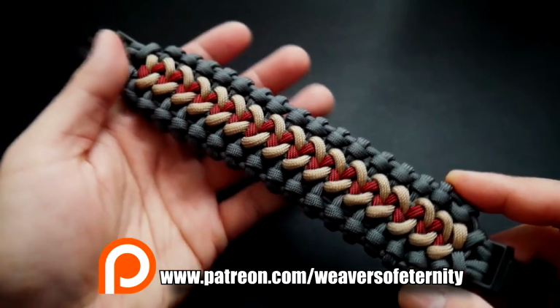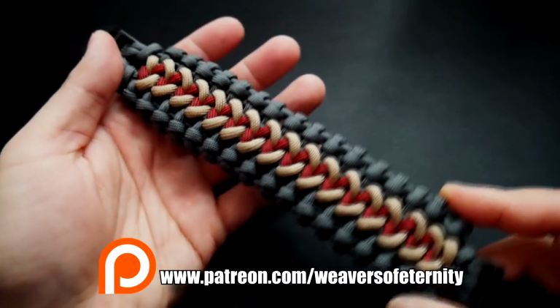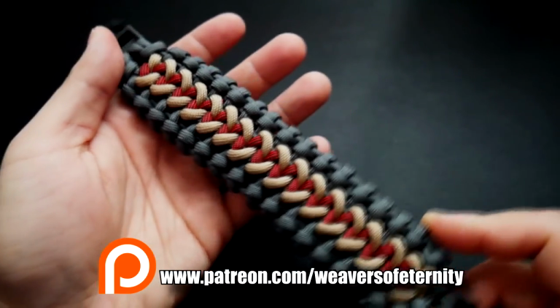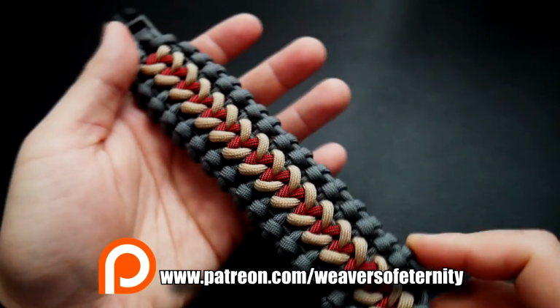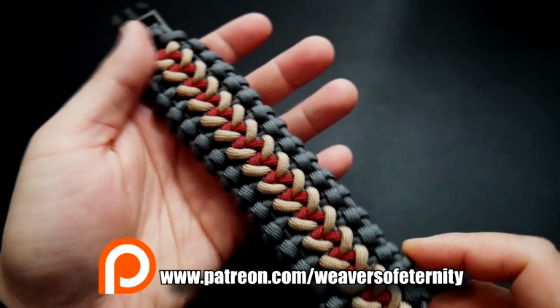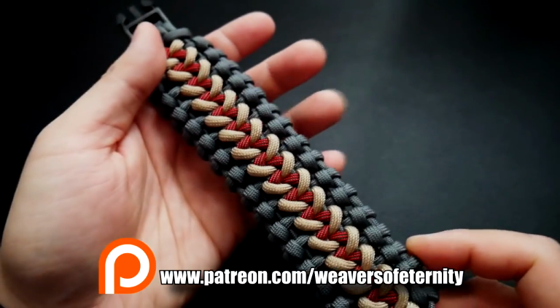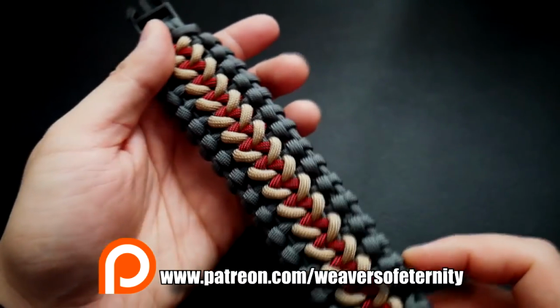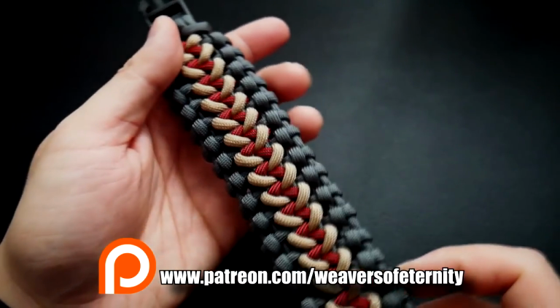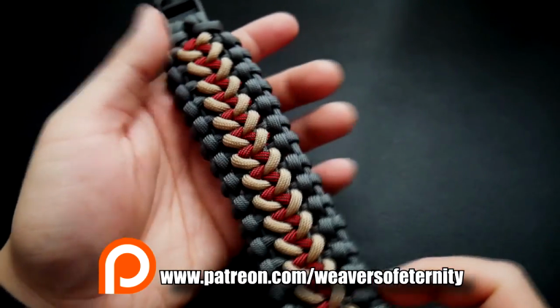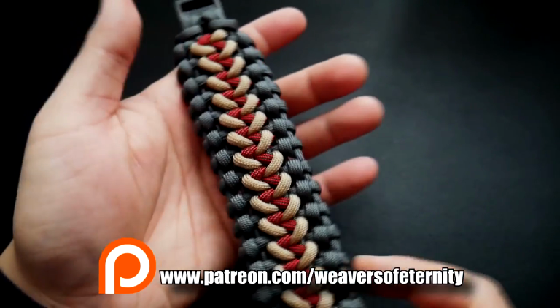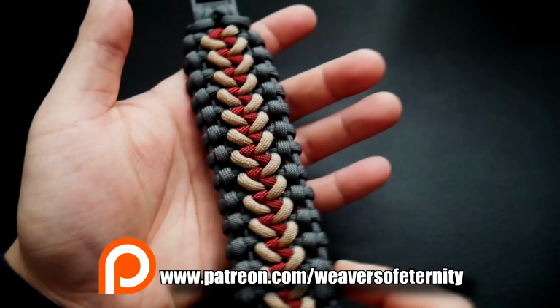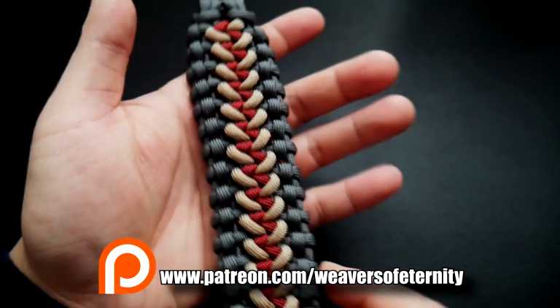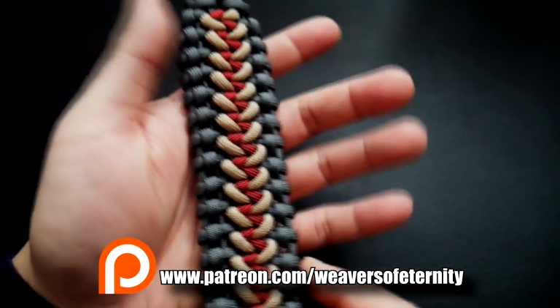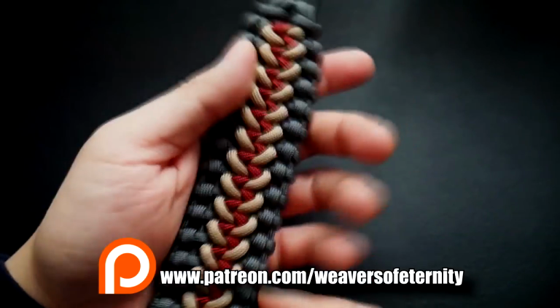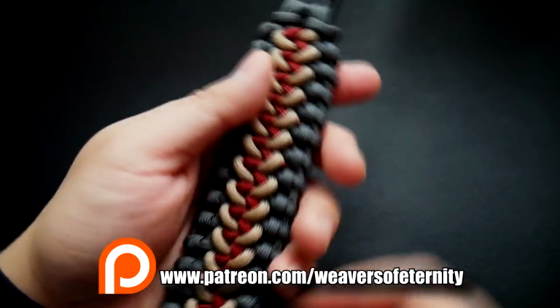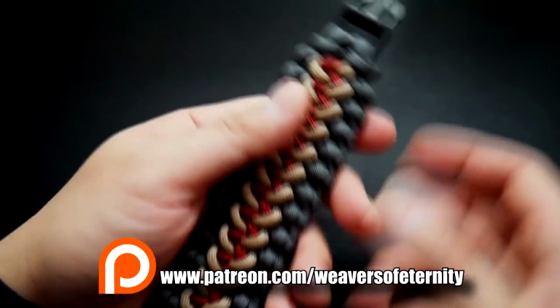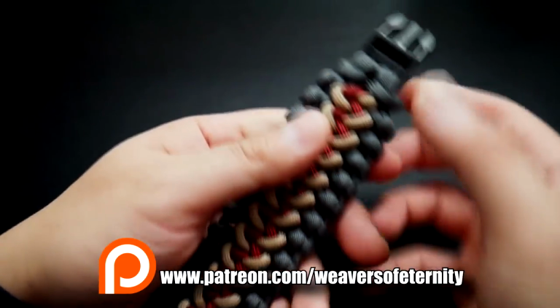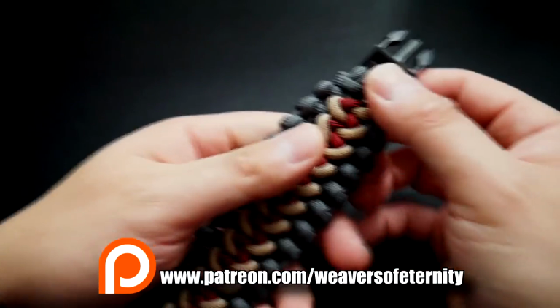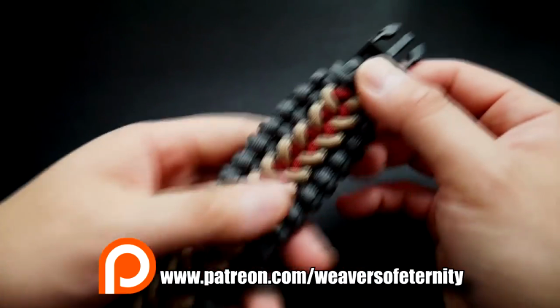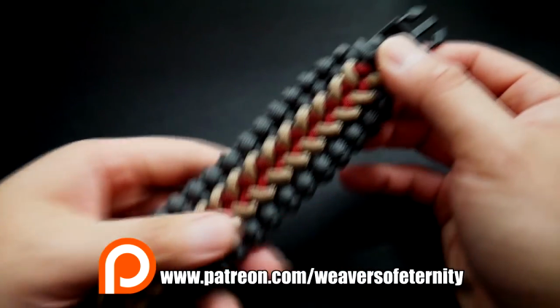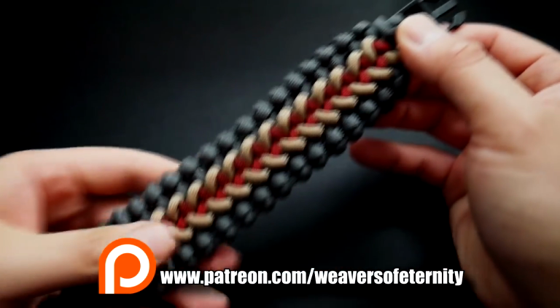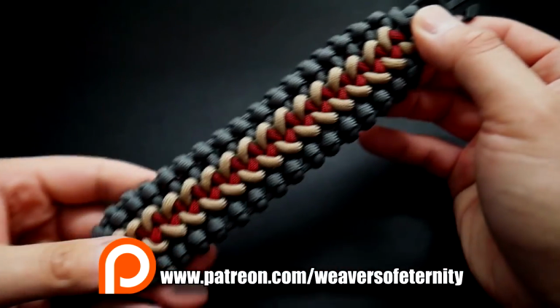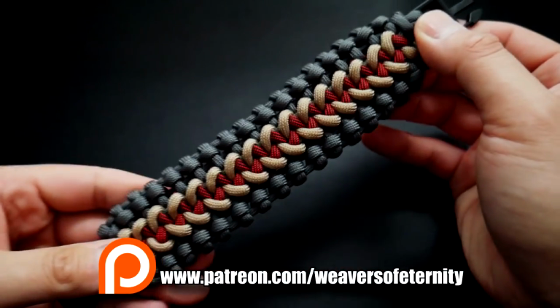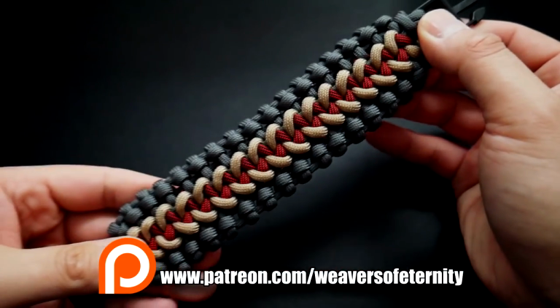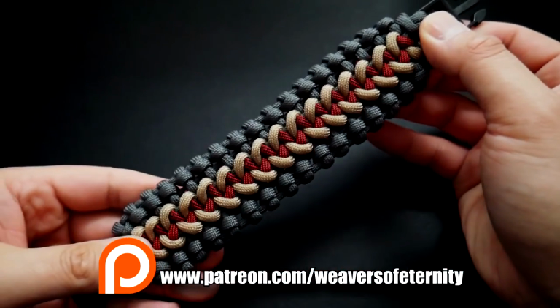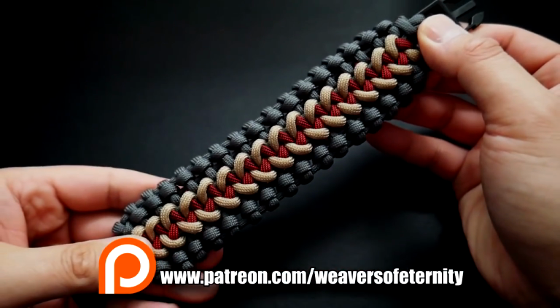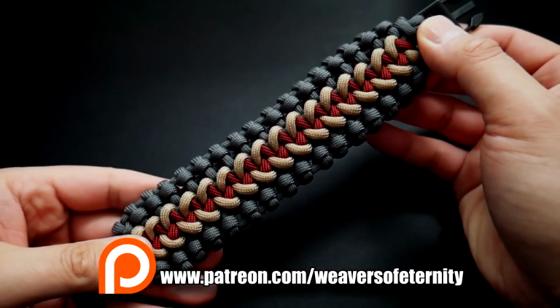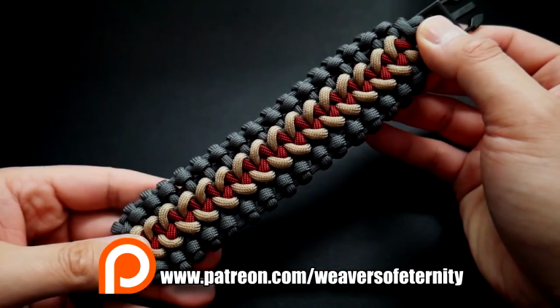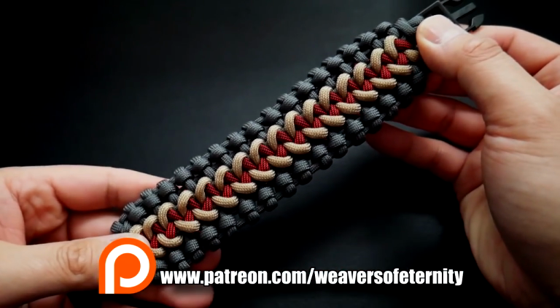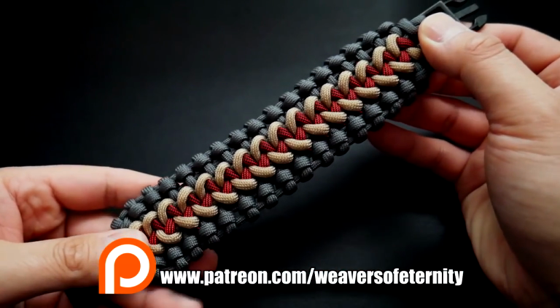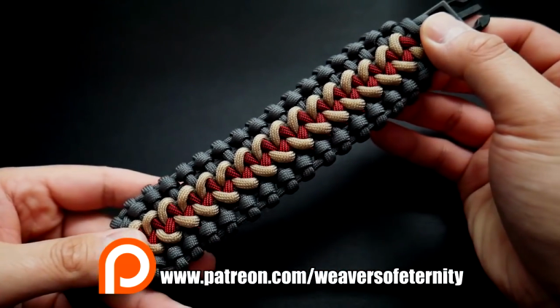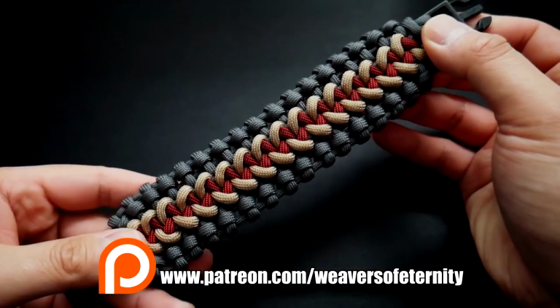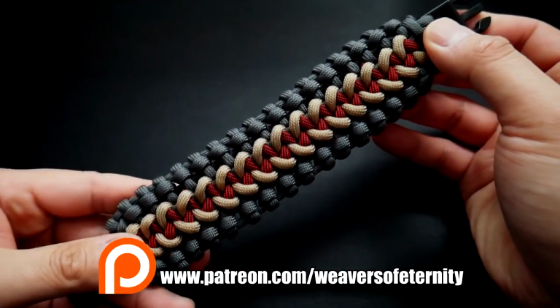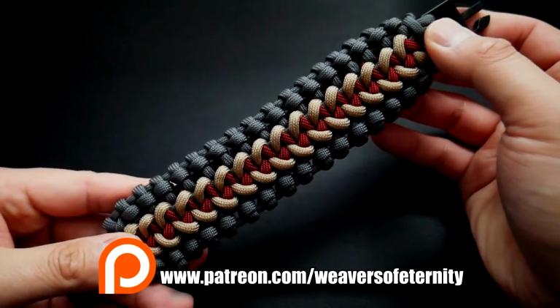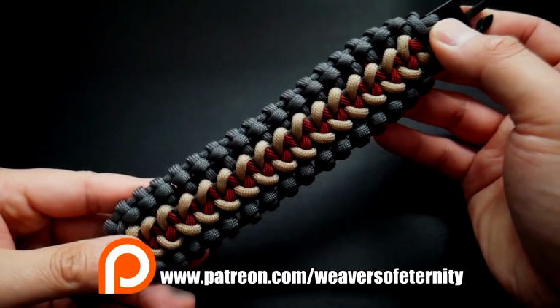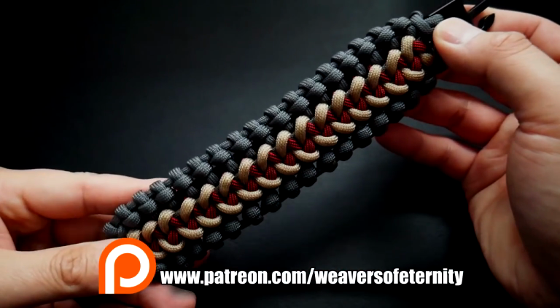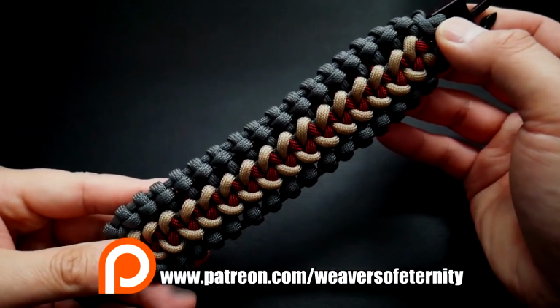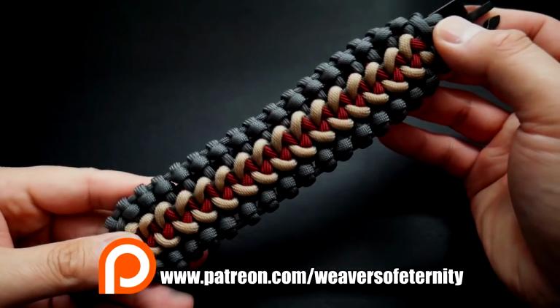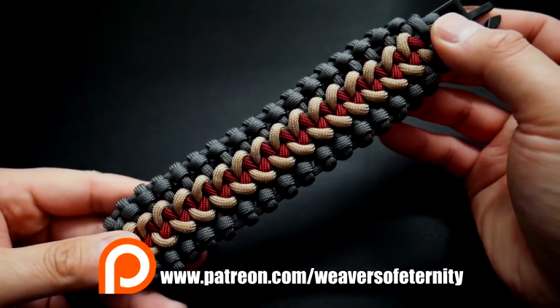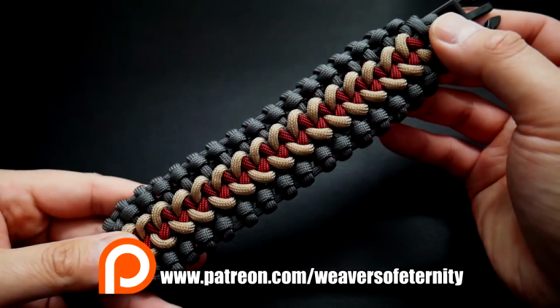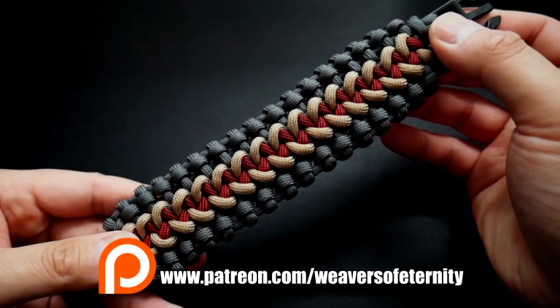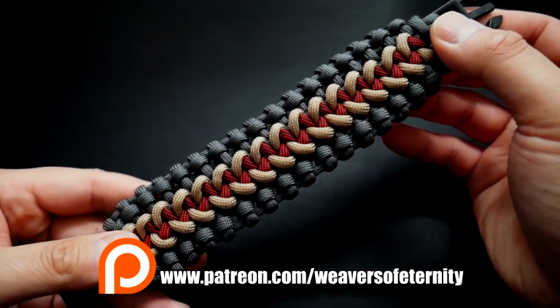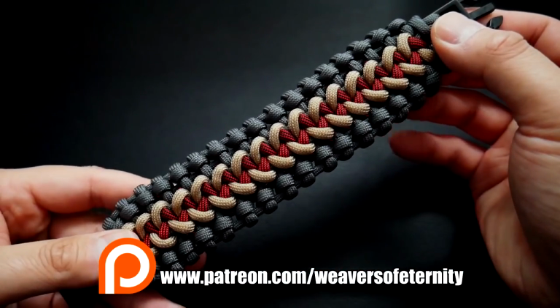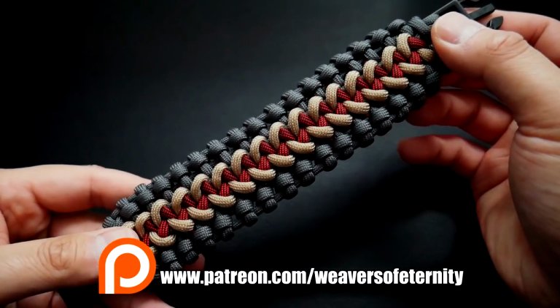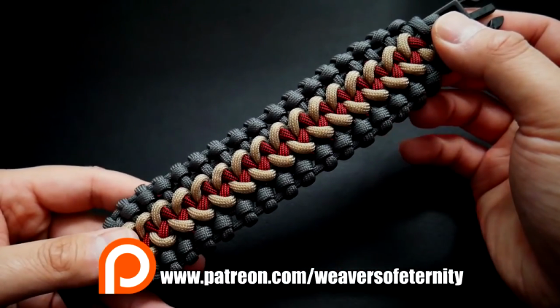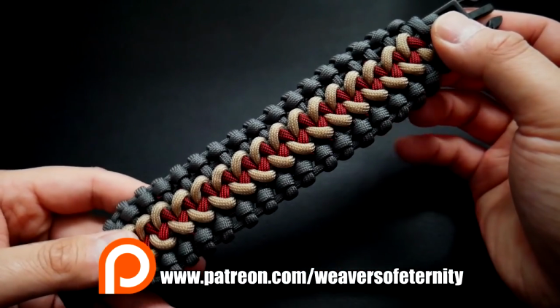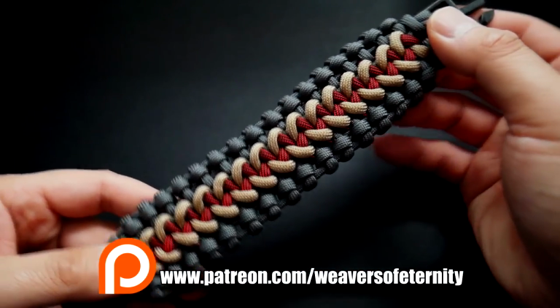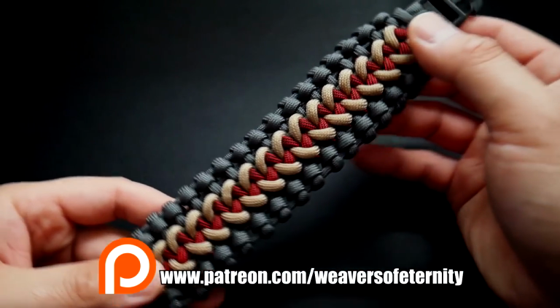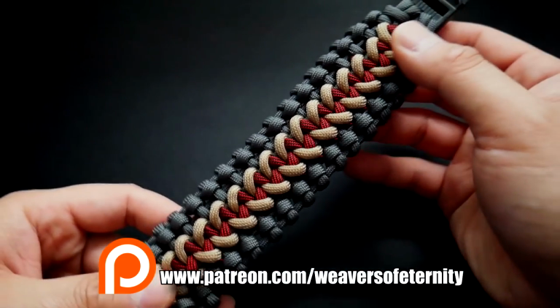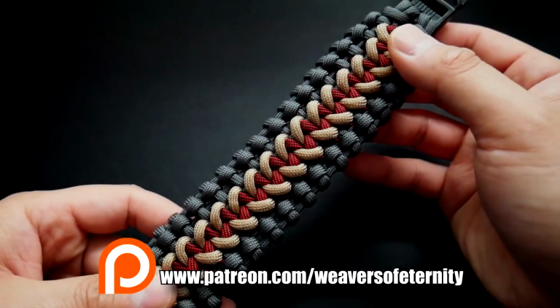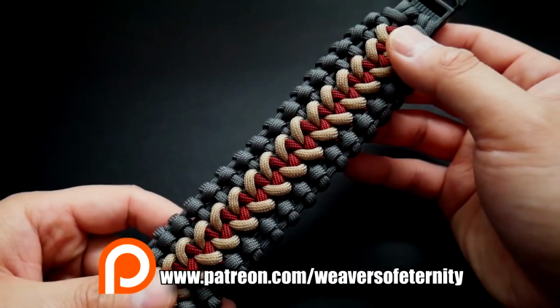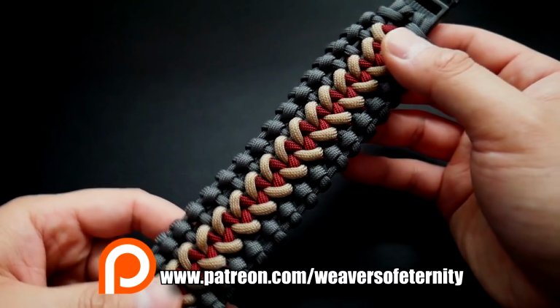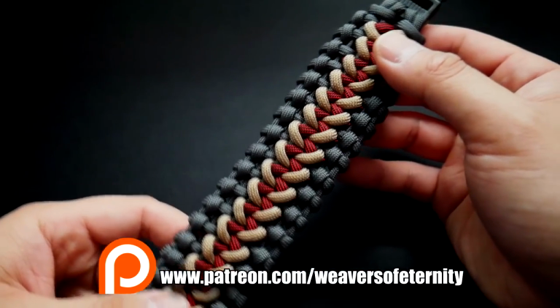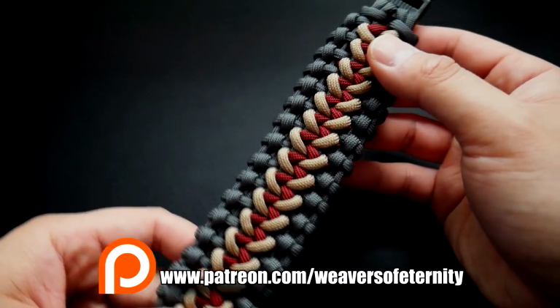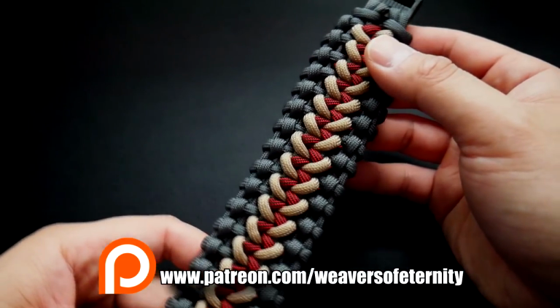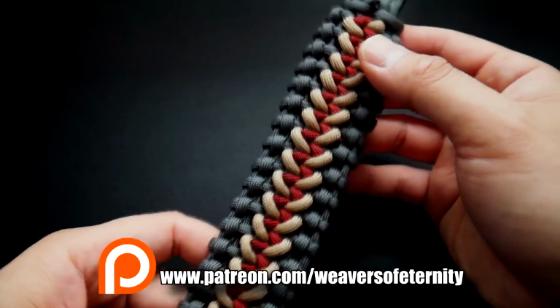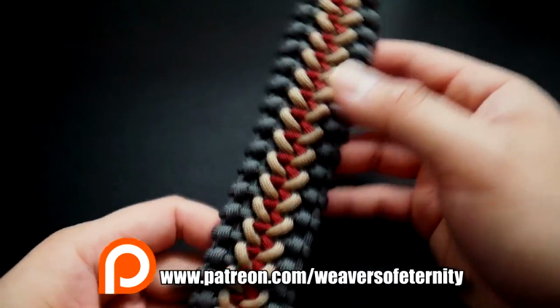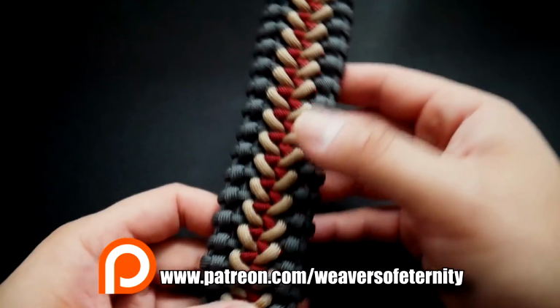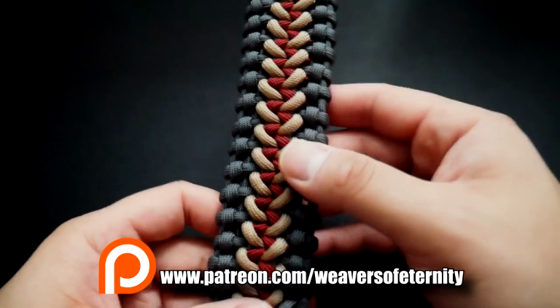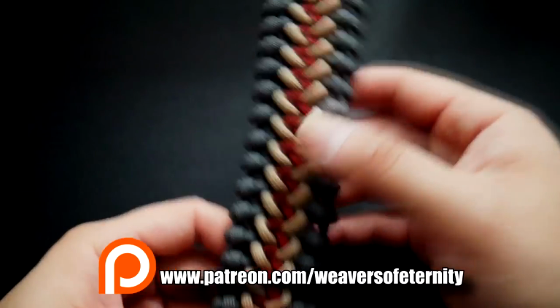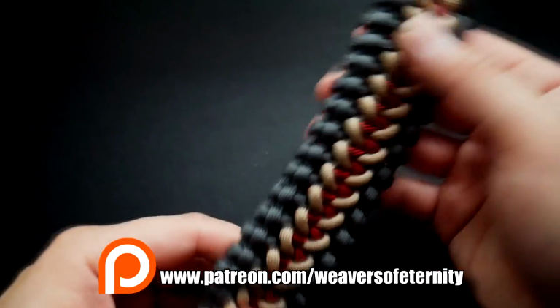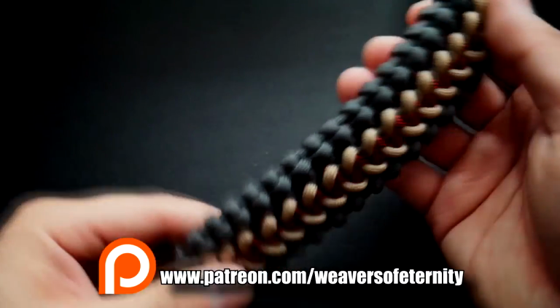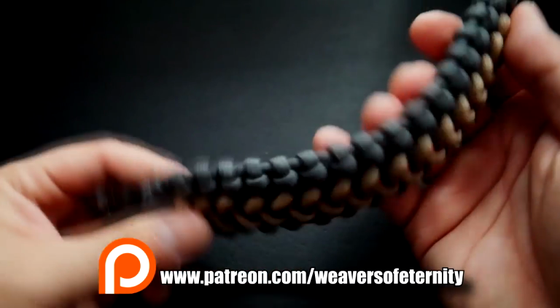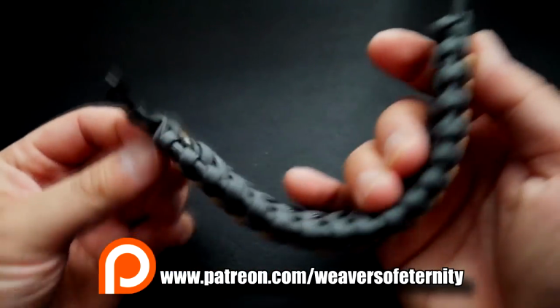It's a beautiful weave, nice and thin even though it is quite wide, so it's still very comfortable to wear.